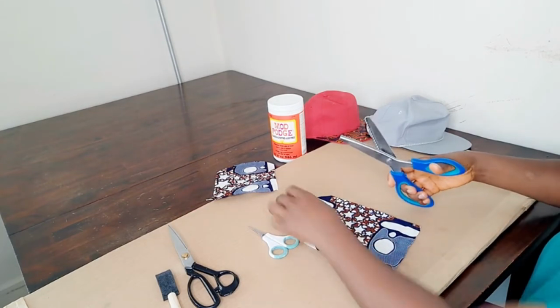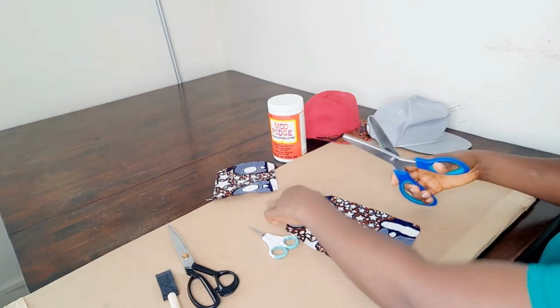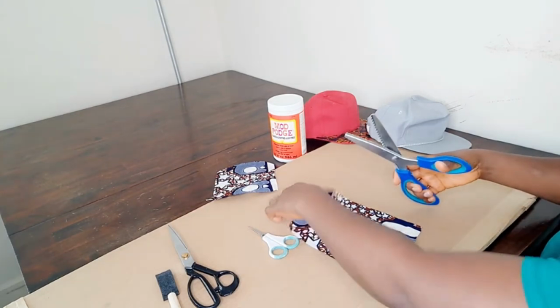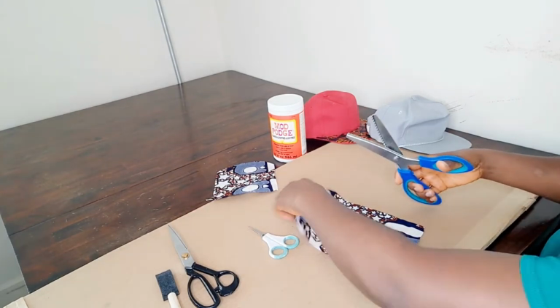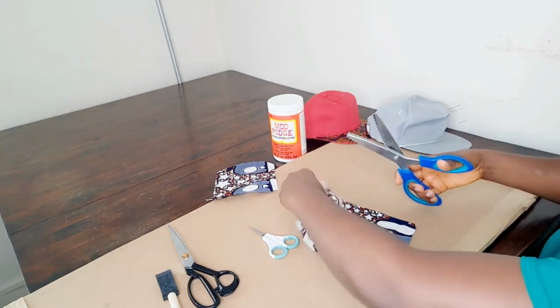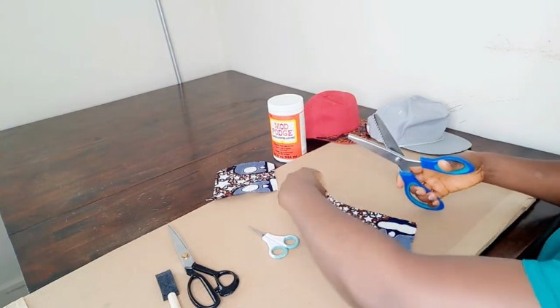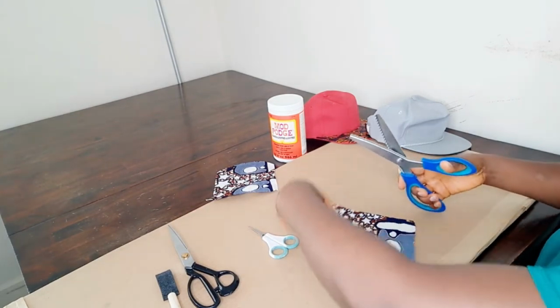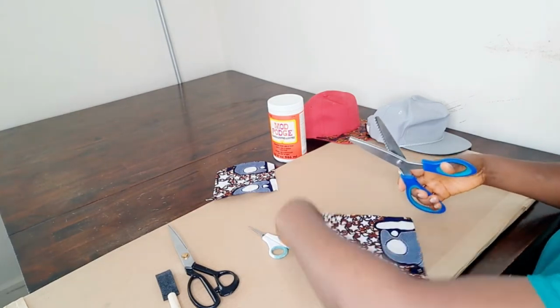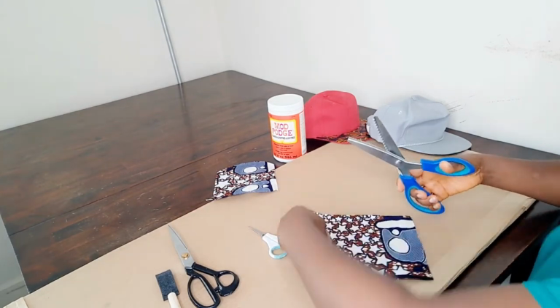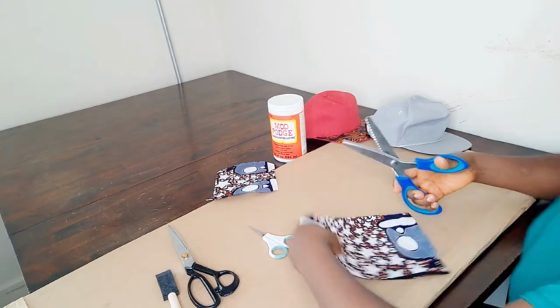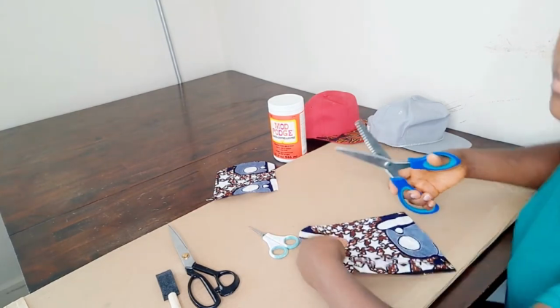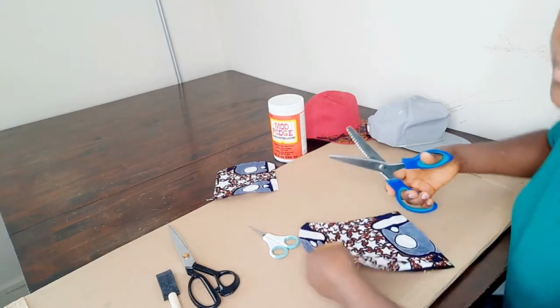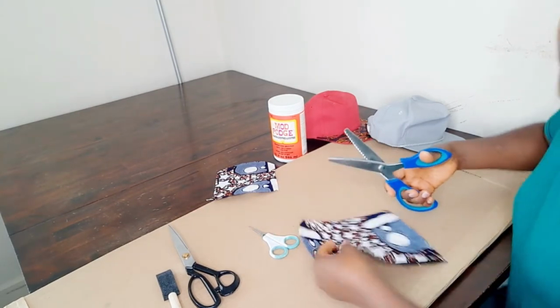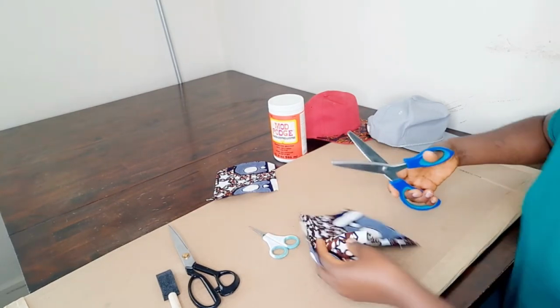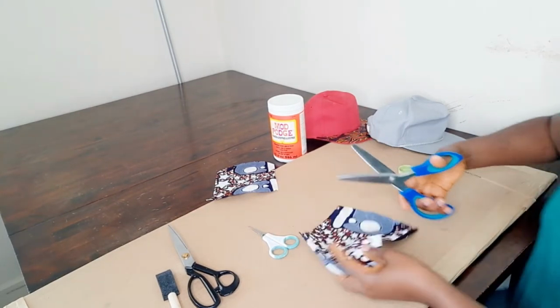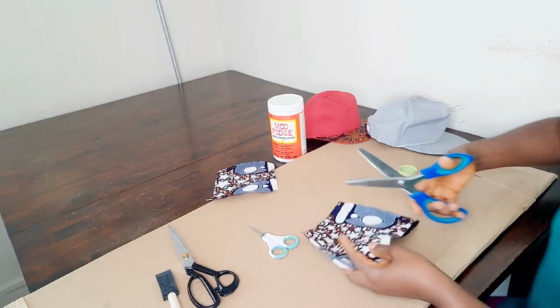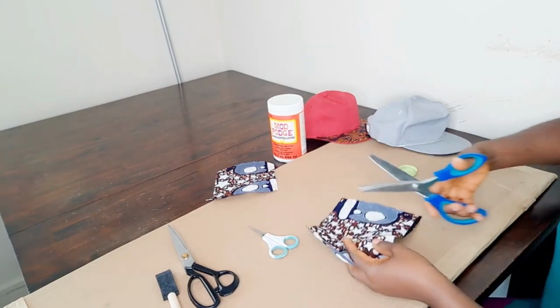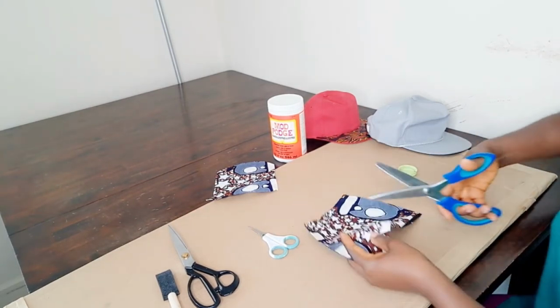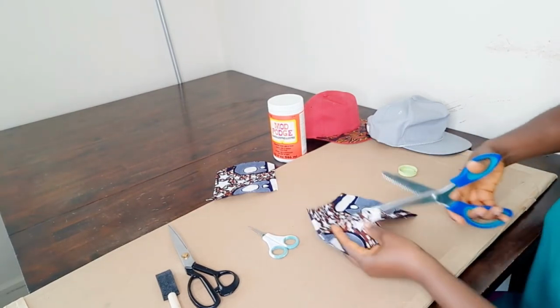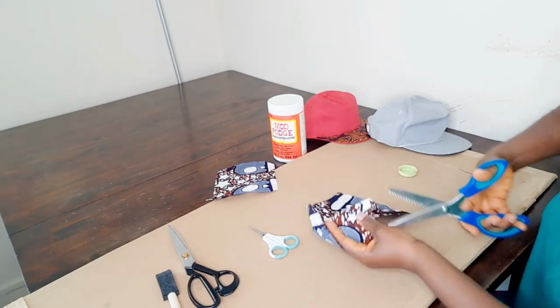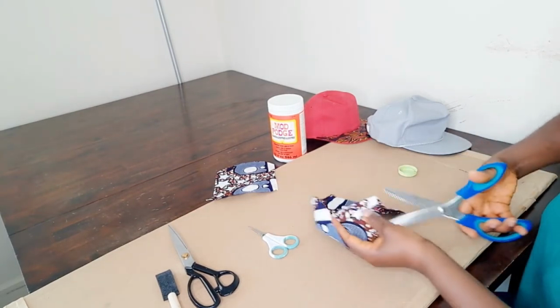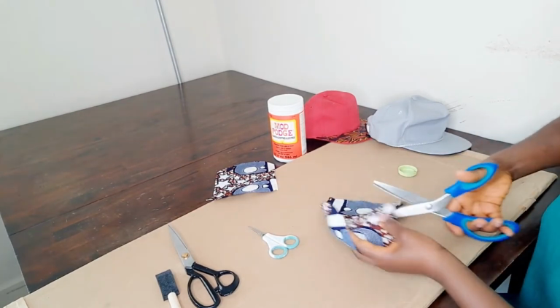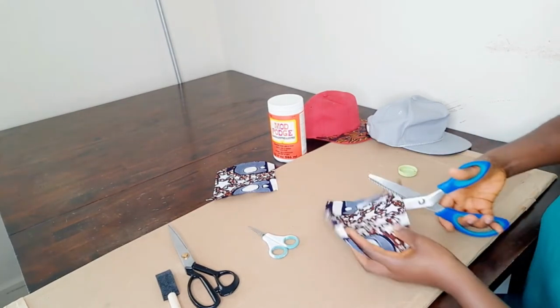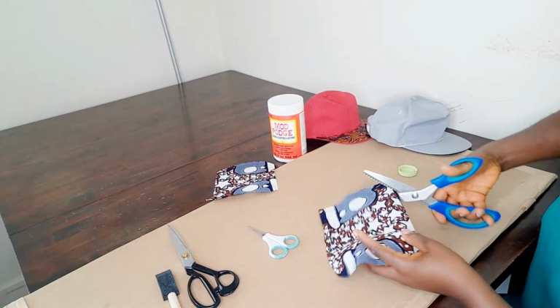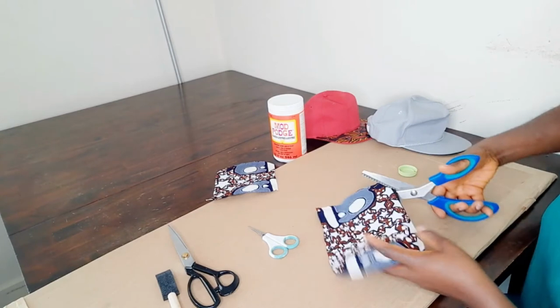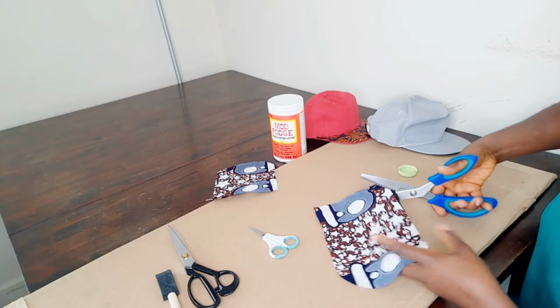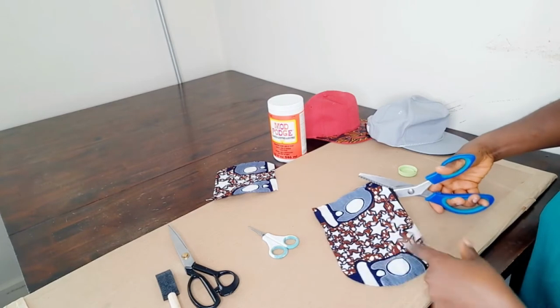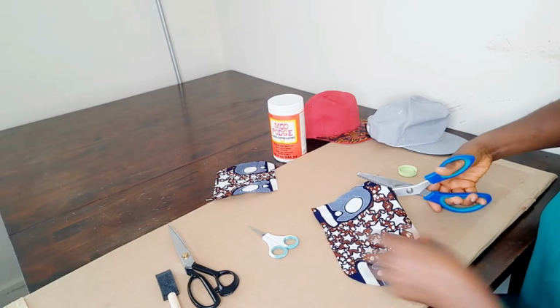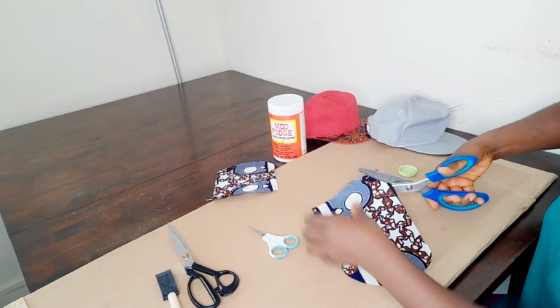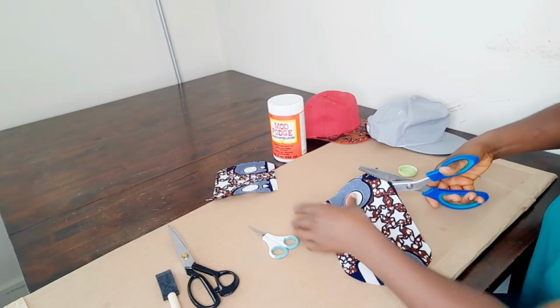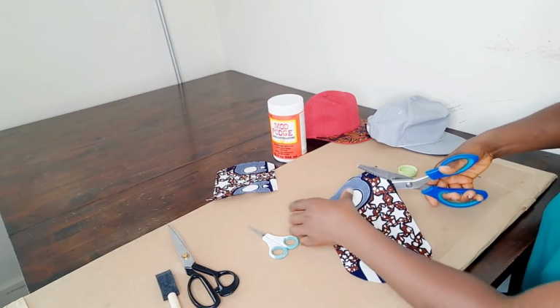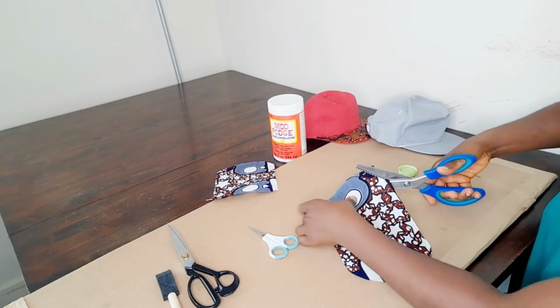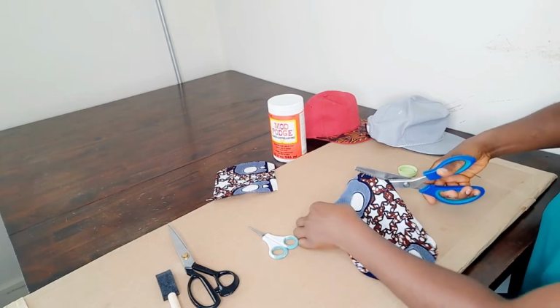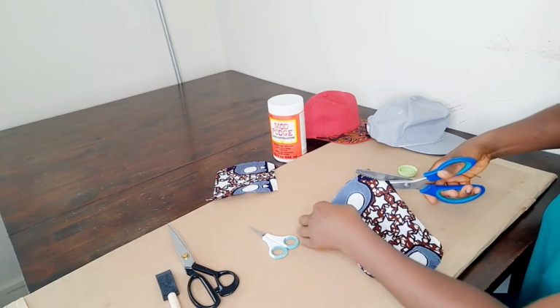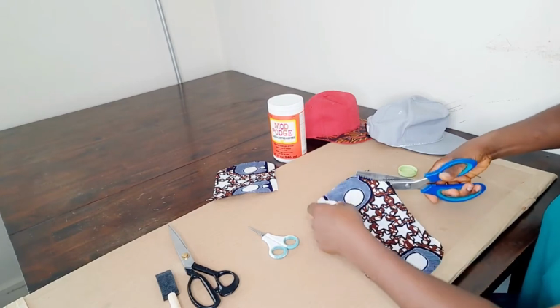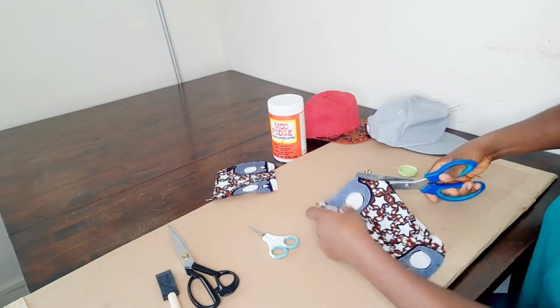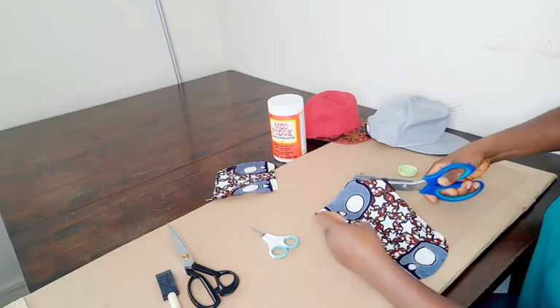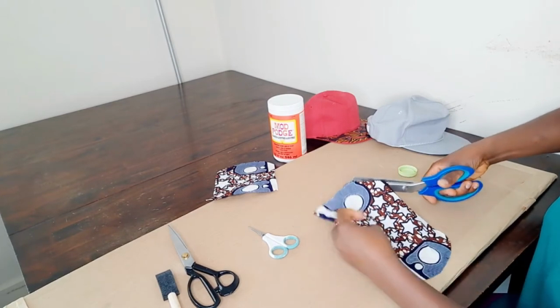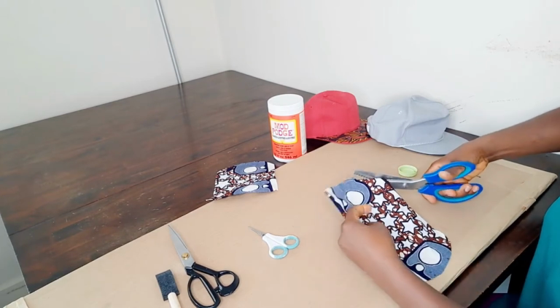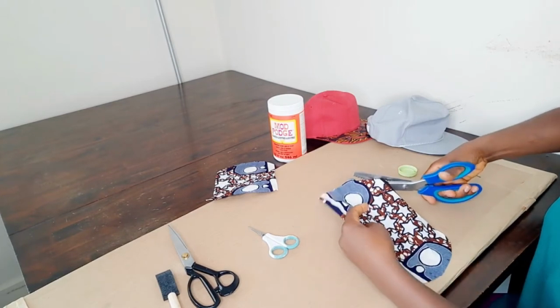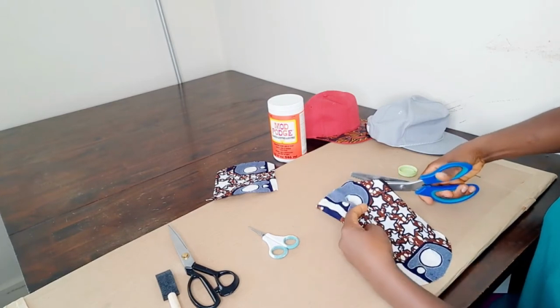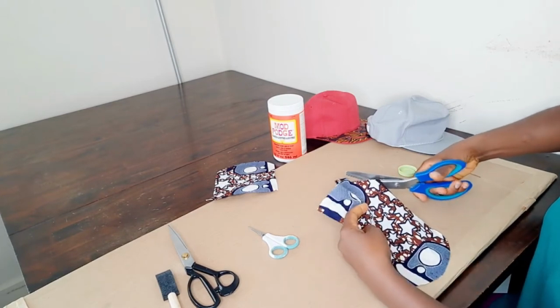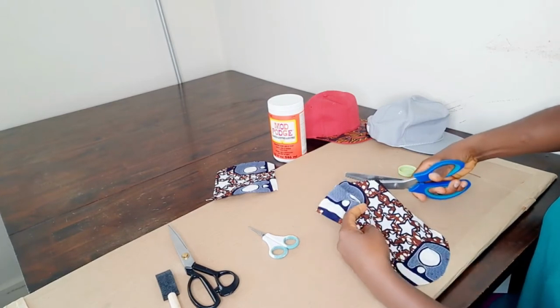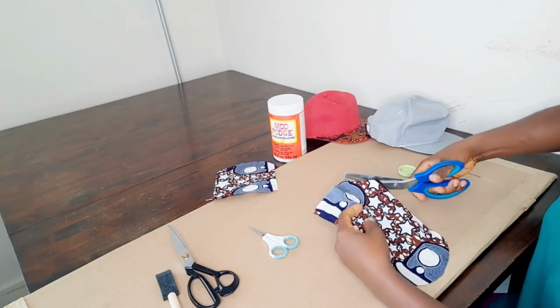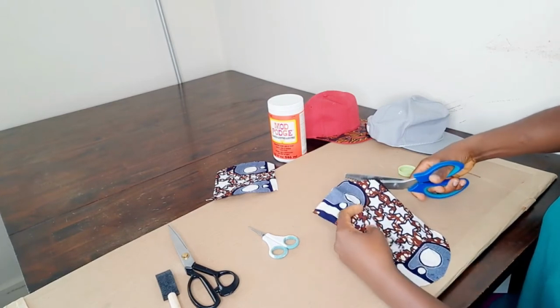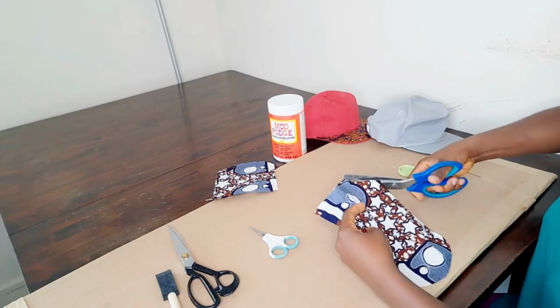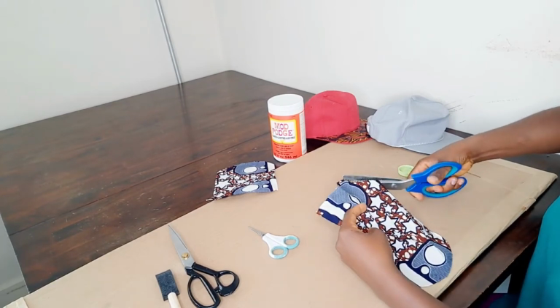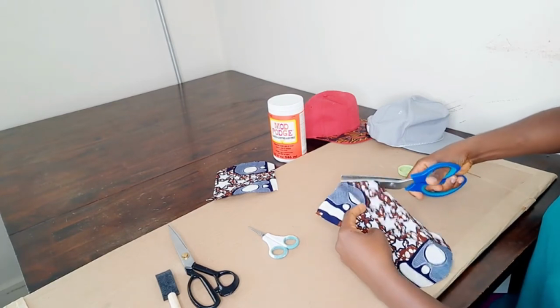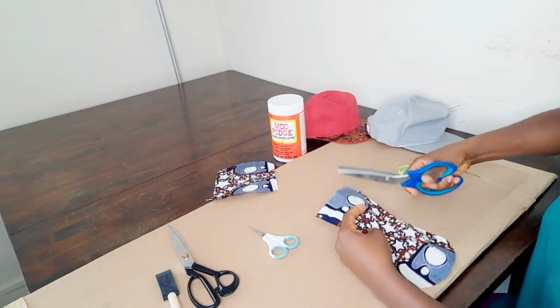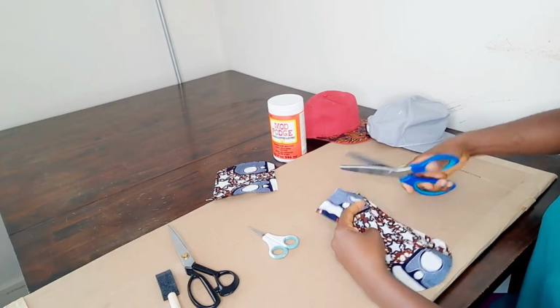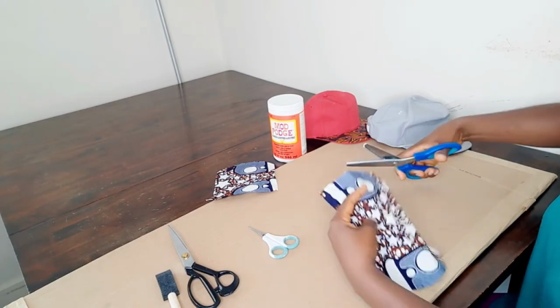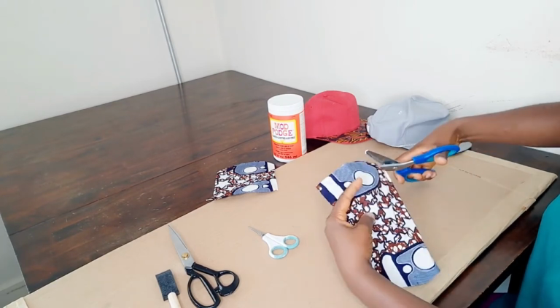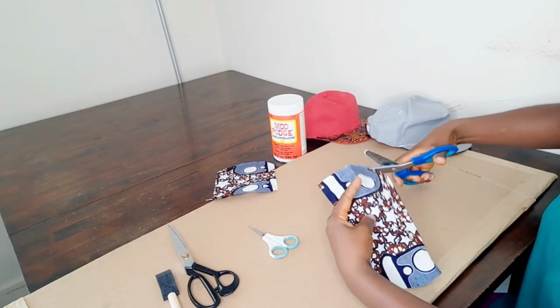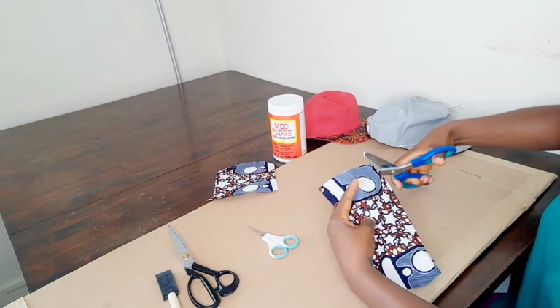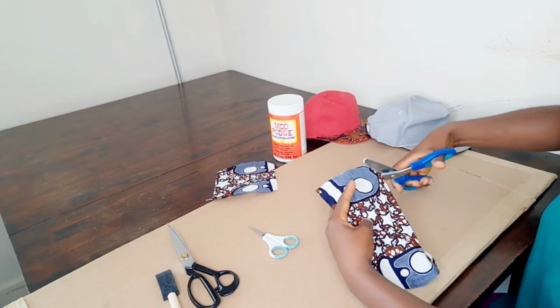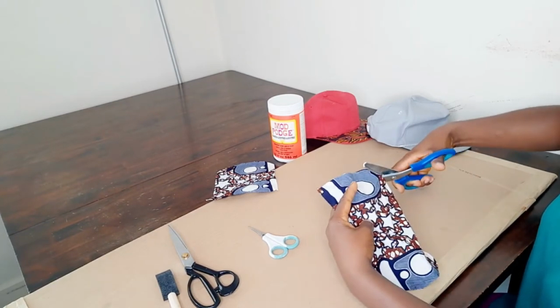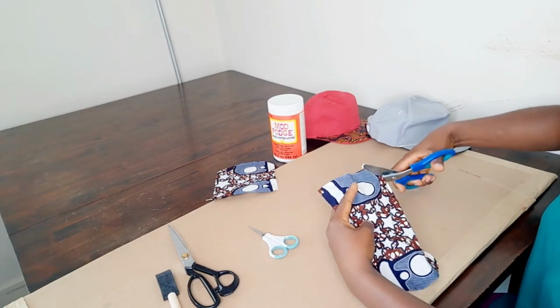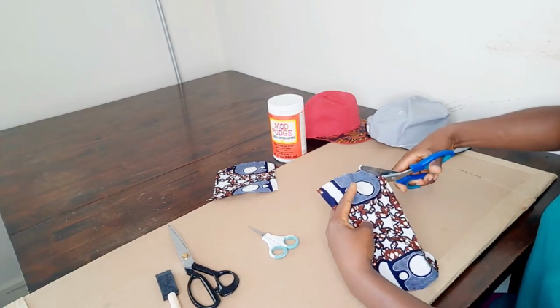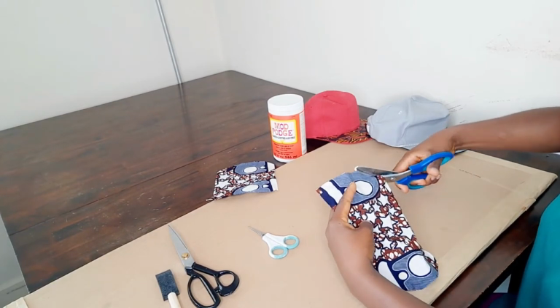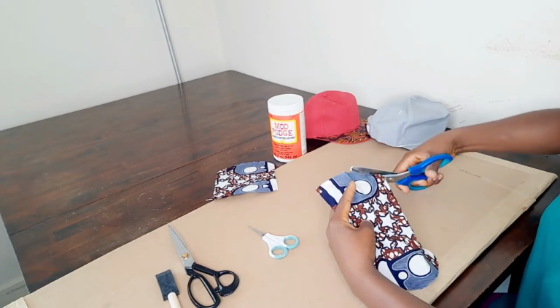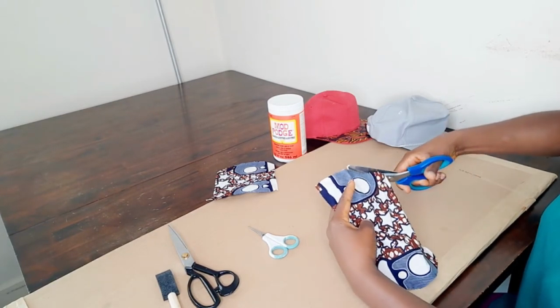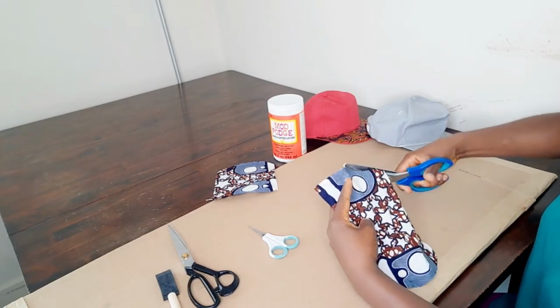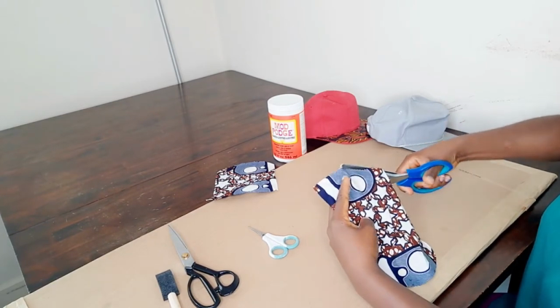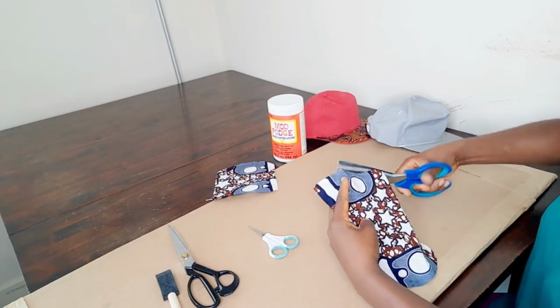I'm going to use the zigzag scissors because it gives a beautiful design, and cut up the fabric into small tiny pieces.